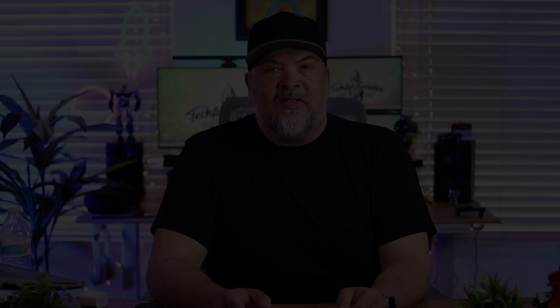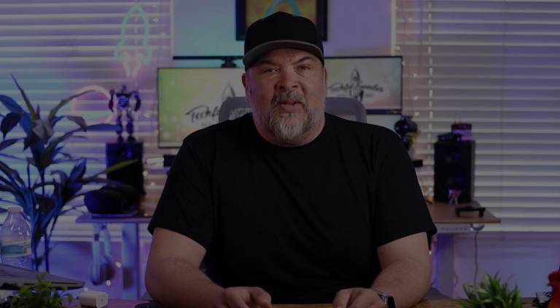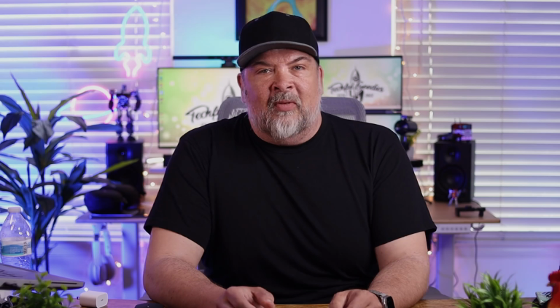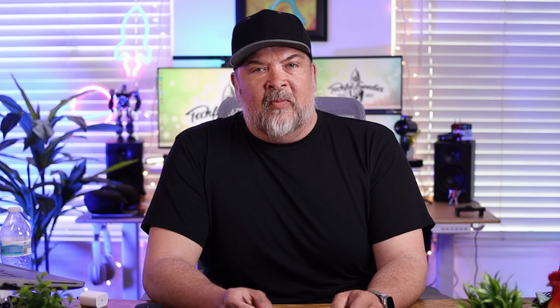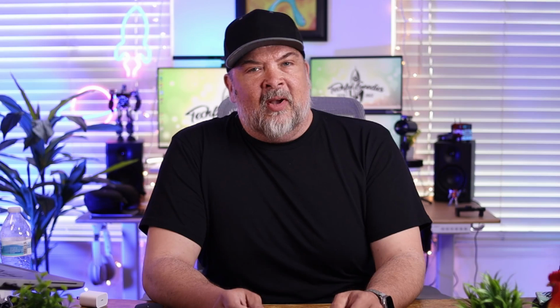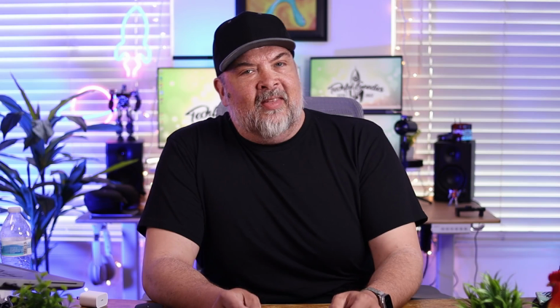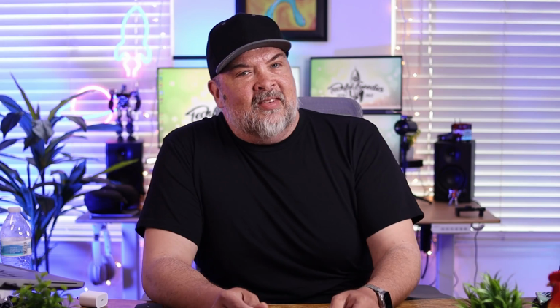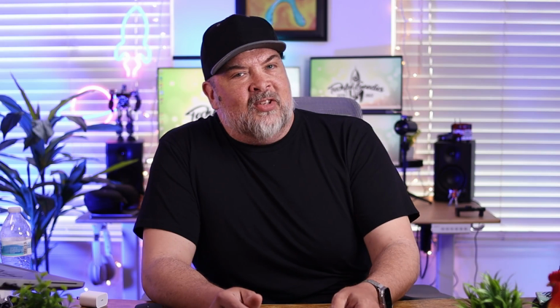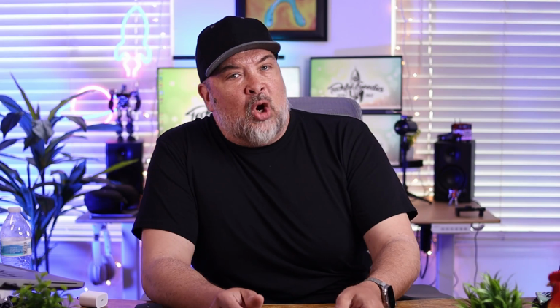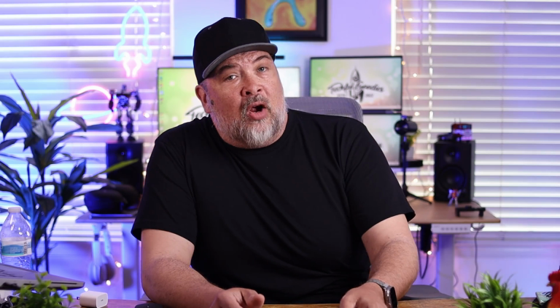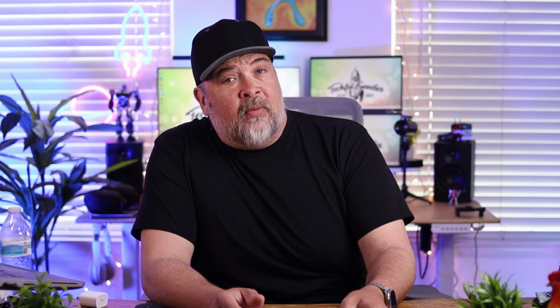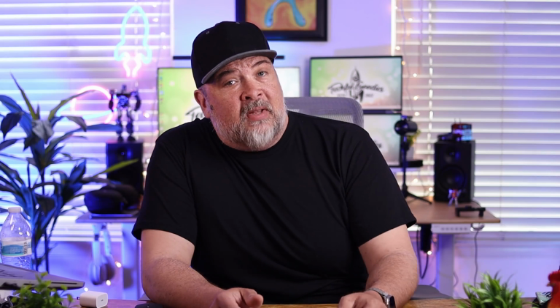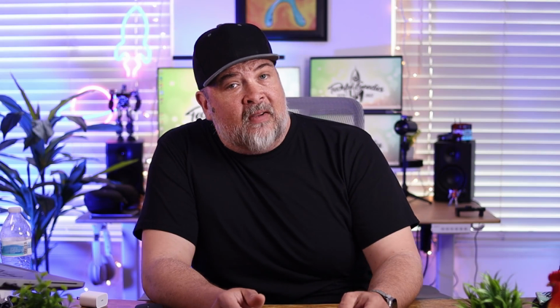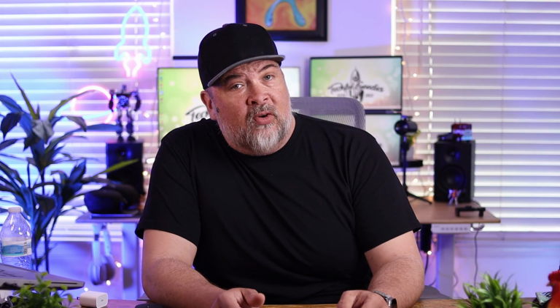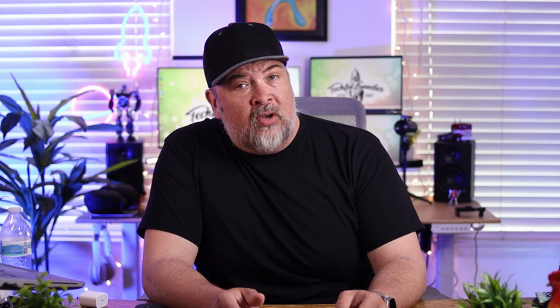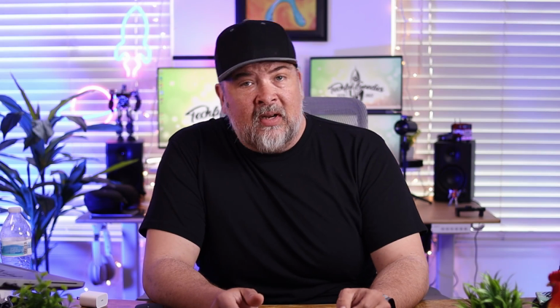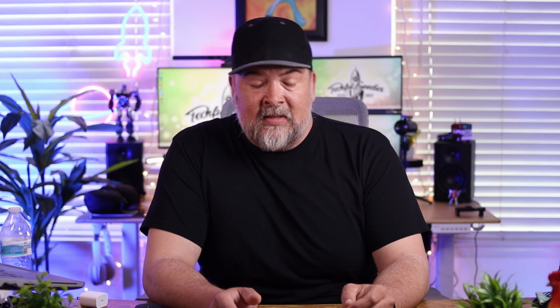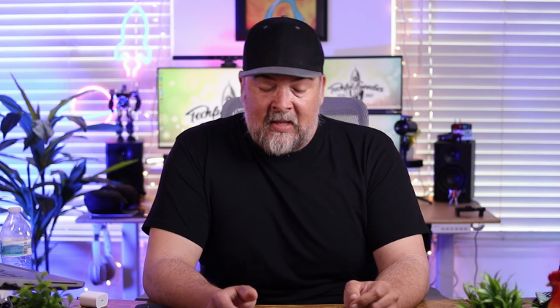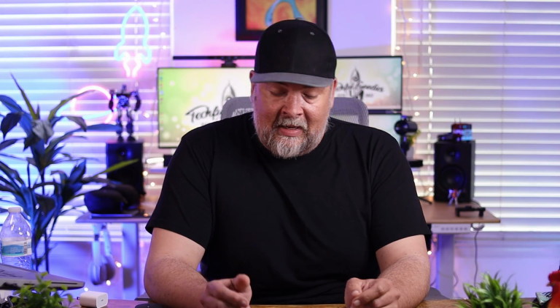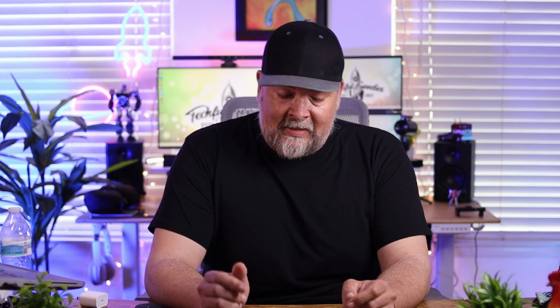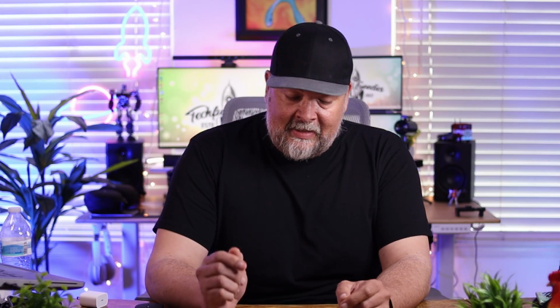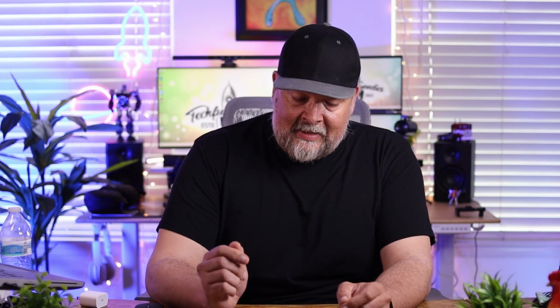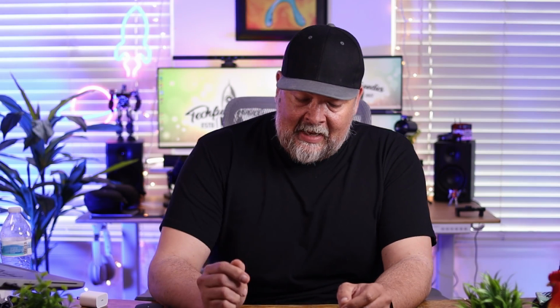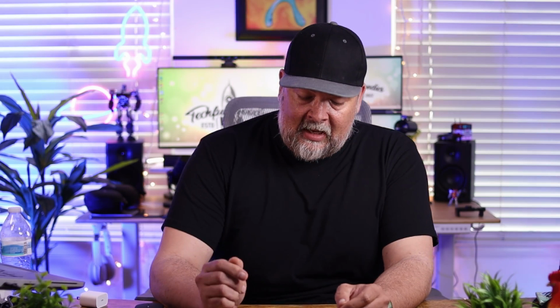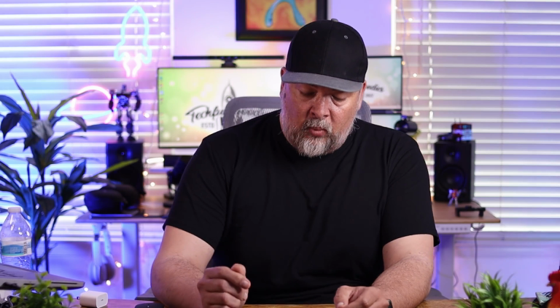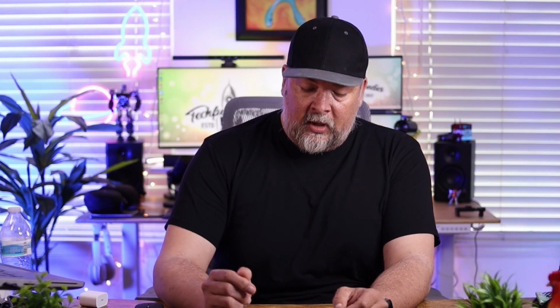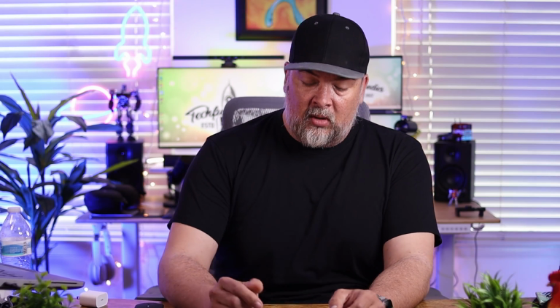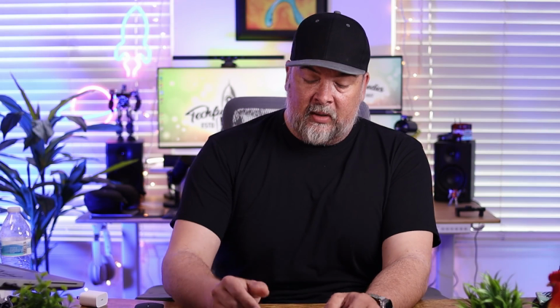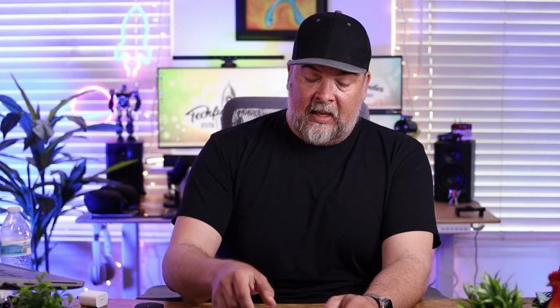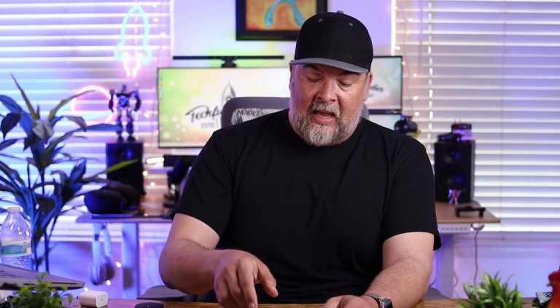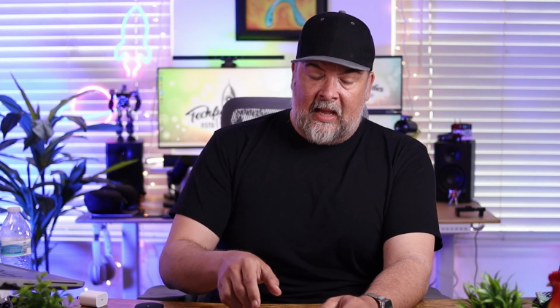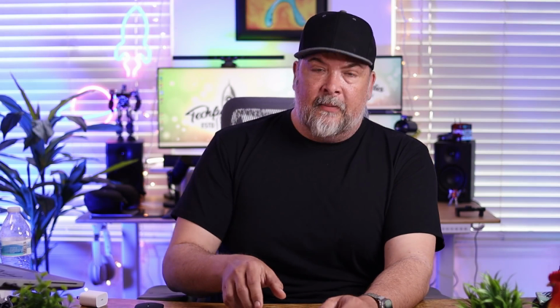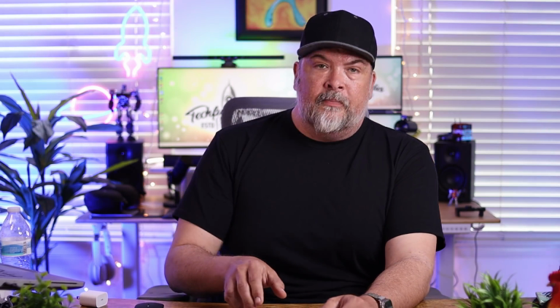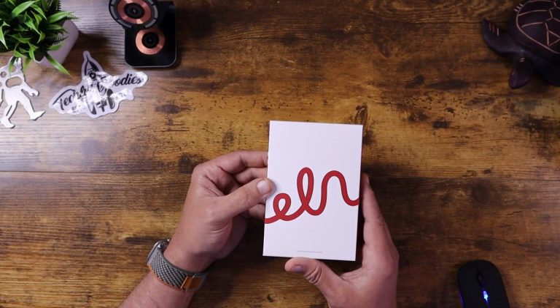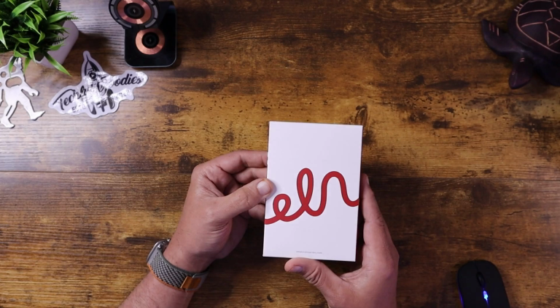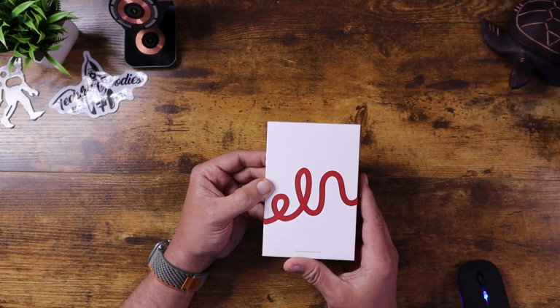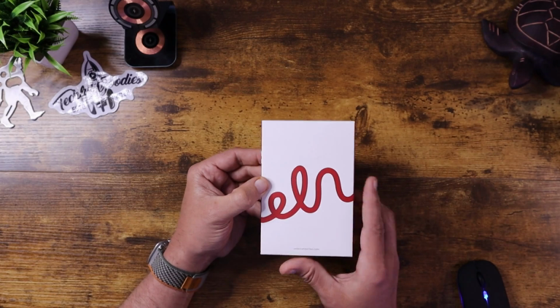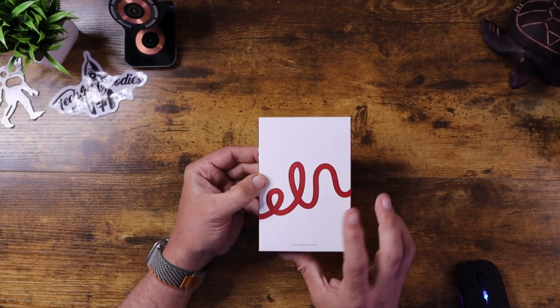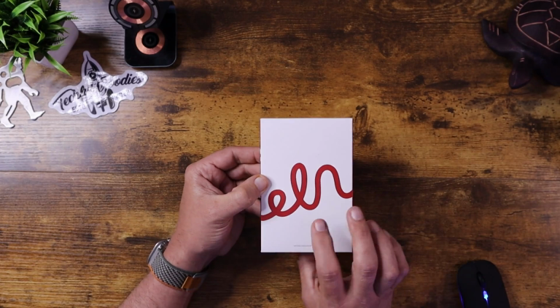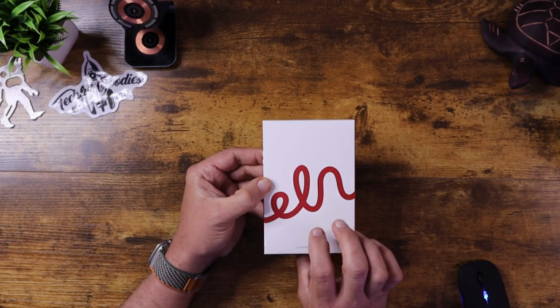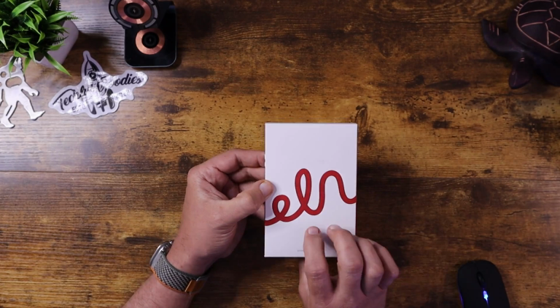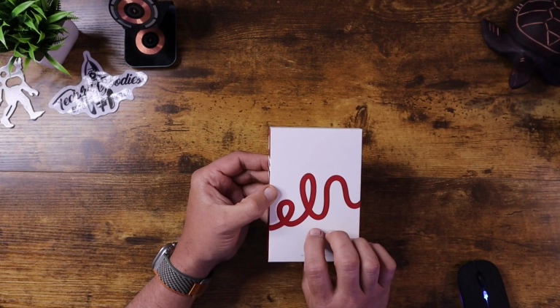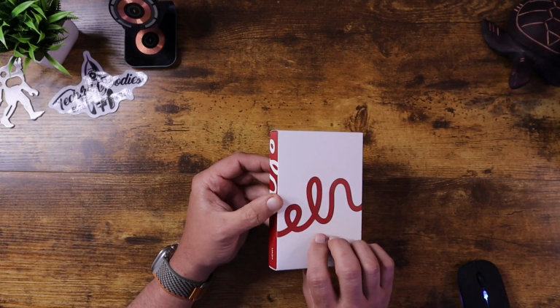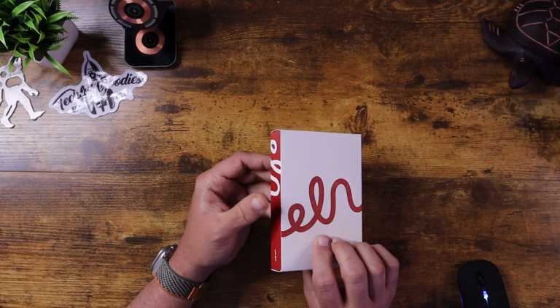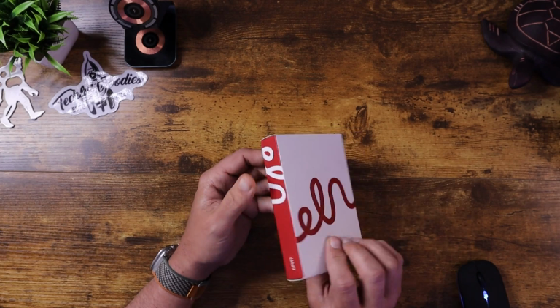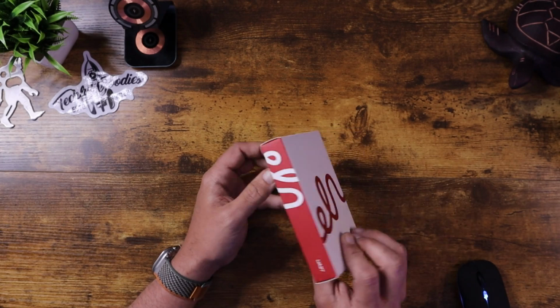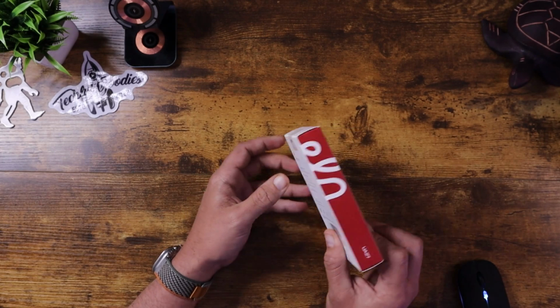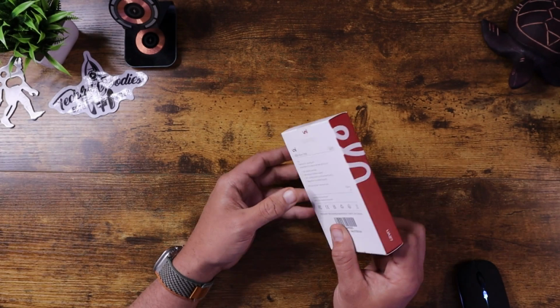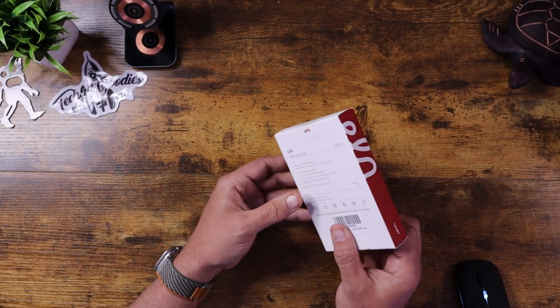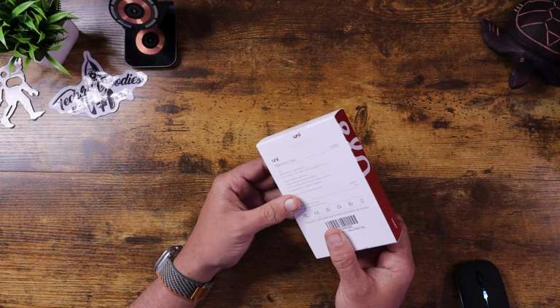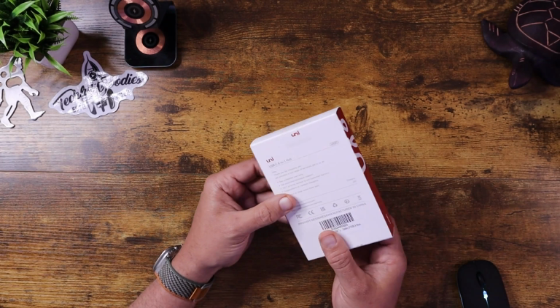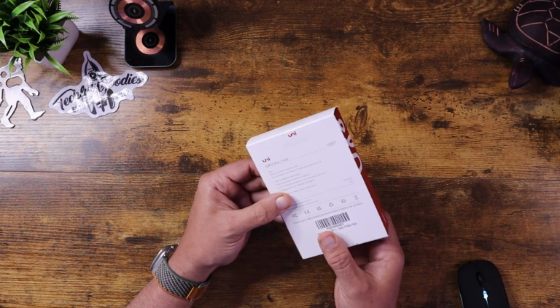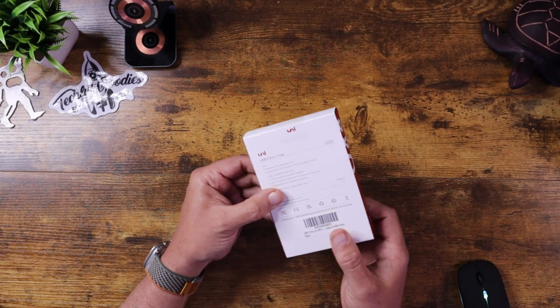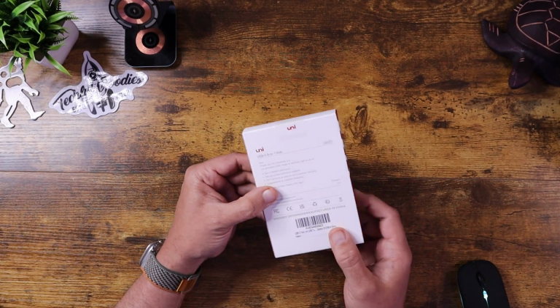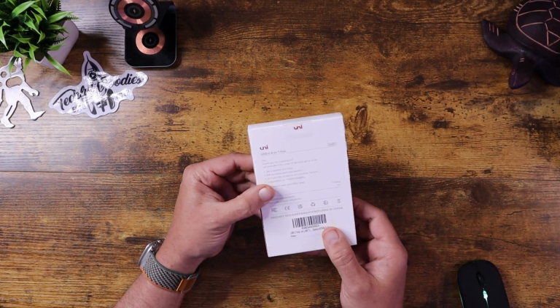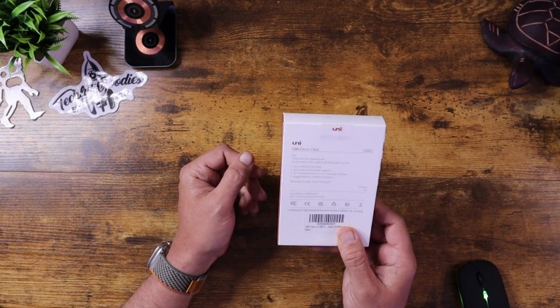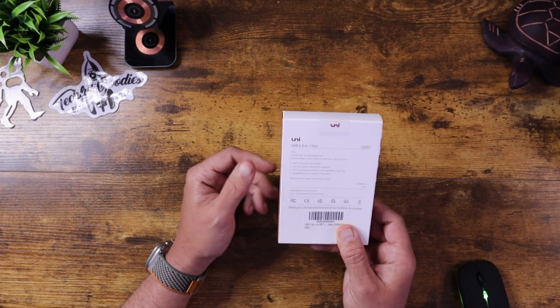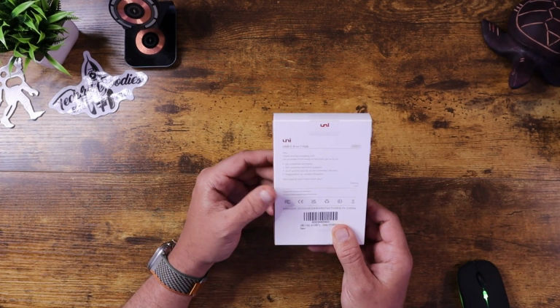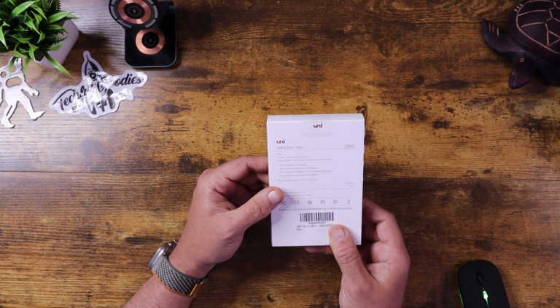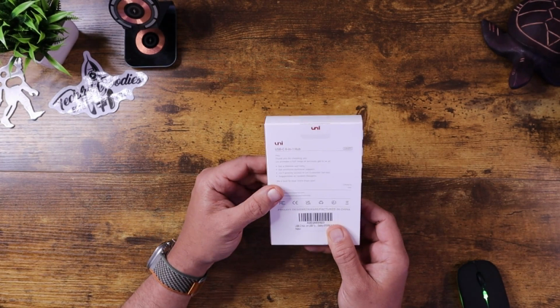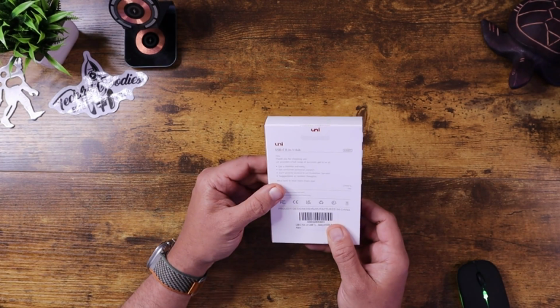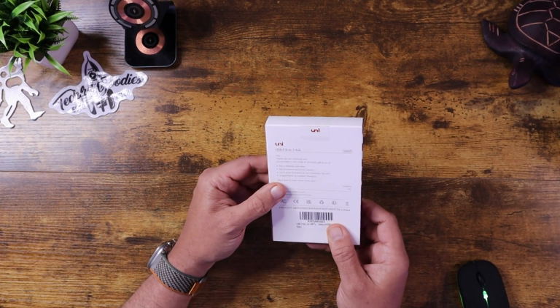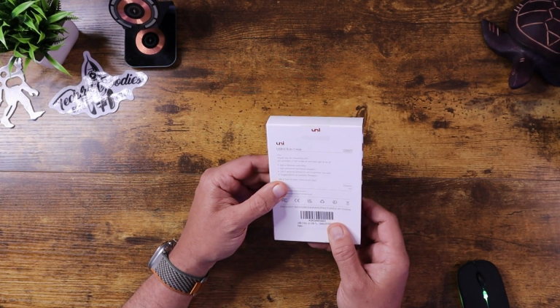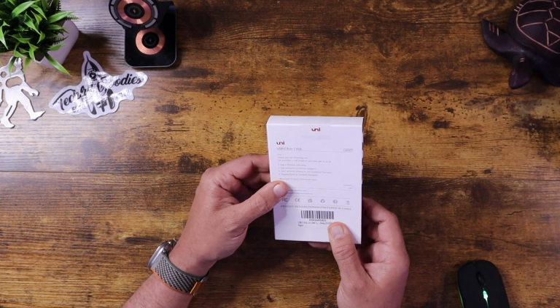What's up, everybody? This is Carl from Techbook Goodies, and today we are looking at the UNI USB-C 8-in-1 USB-C hub.